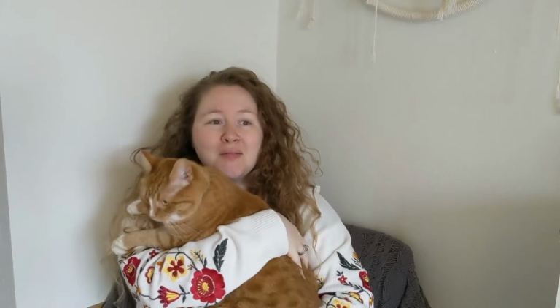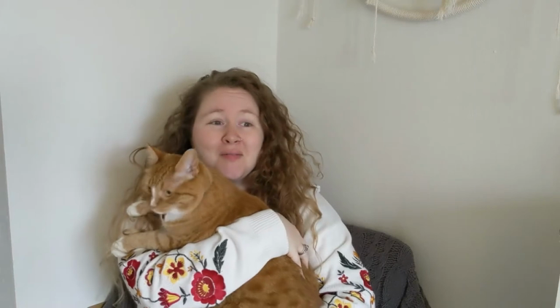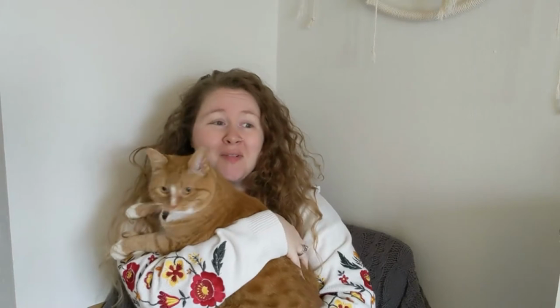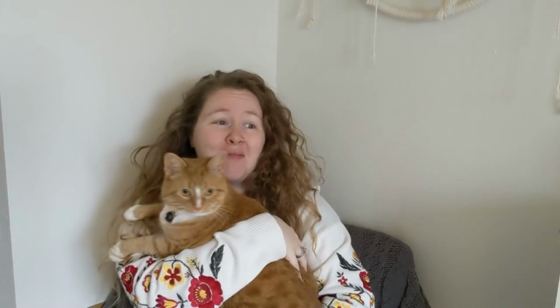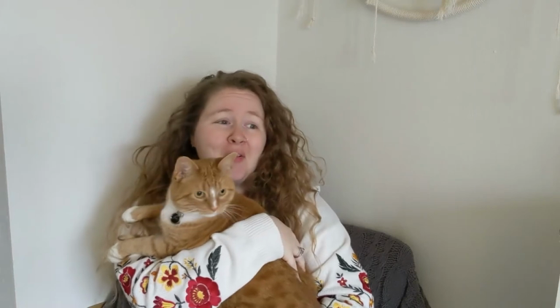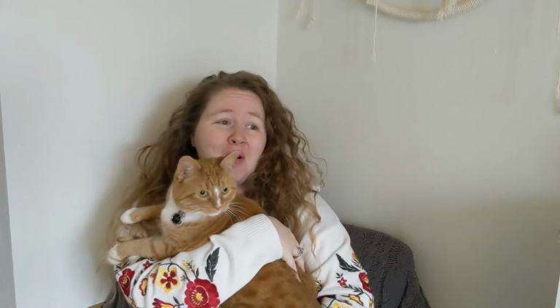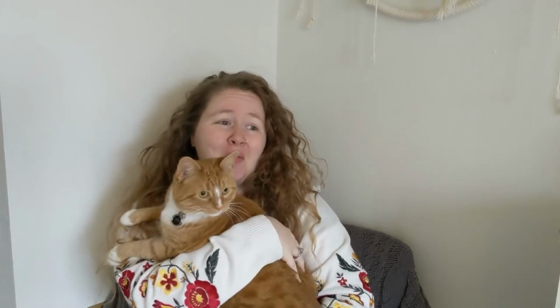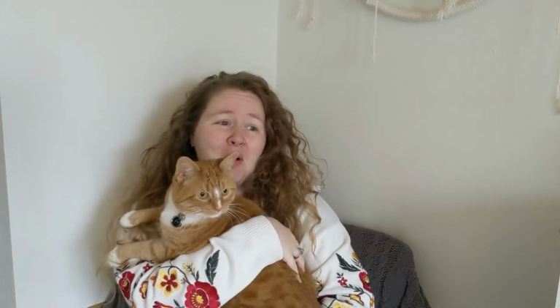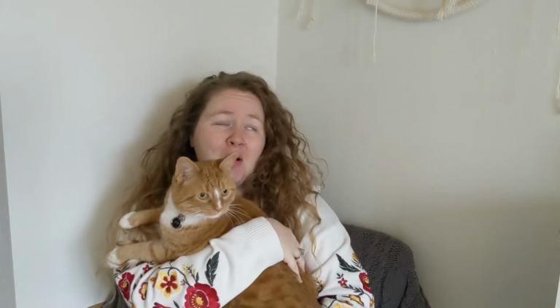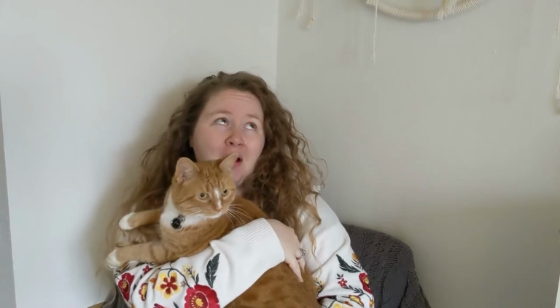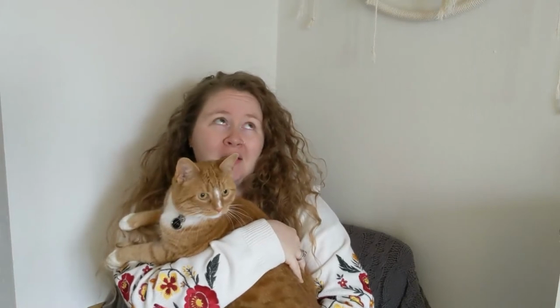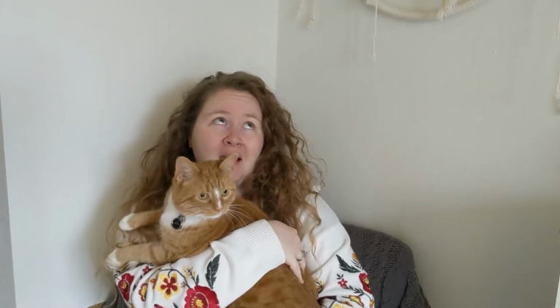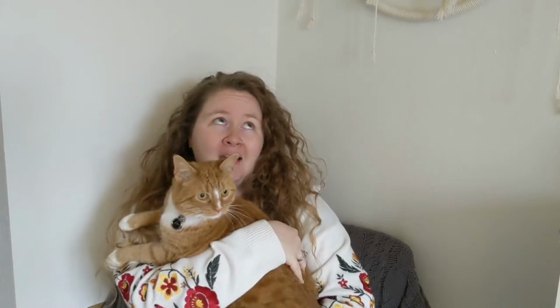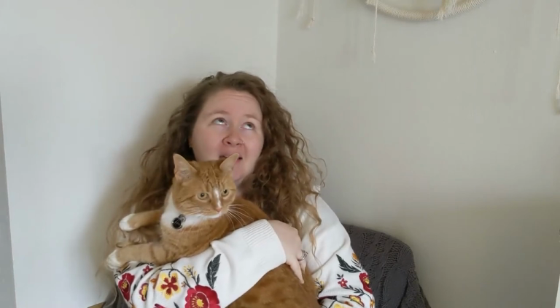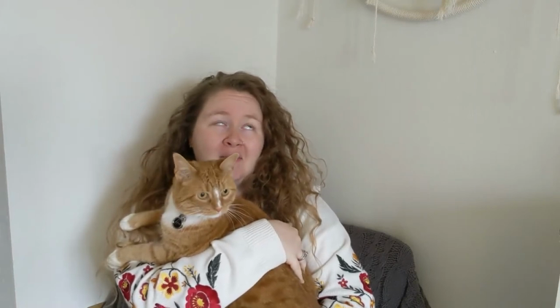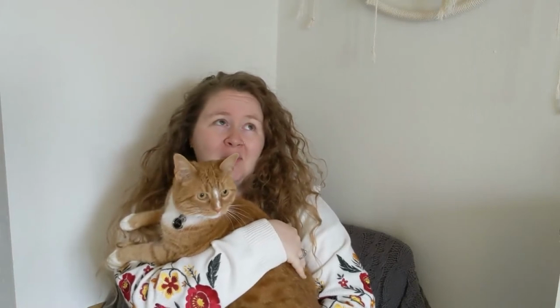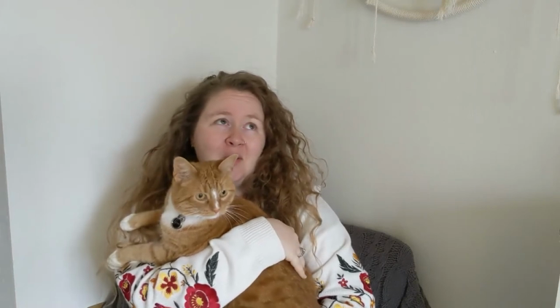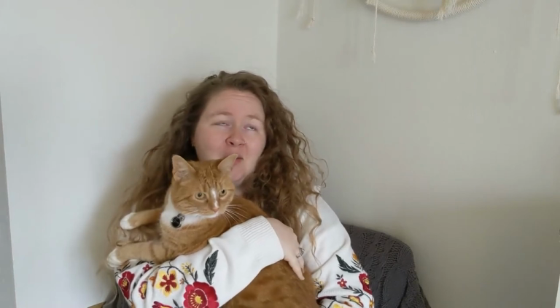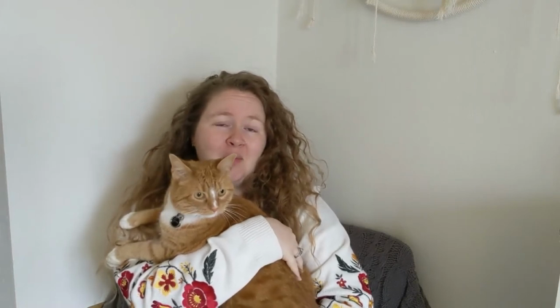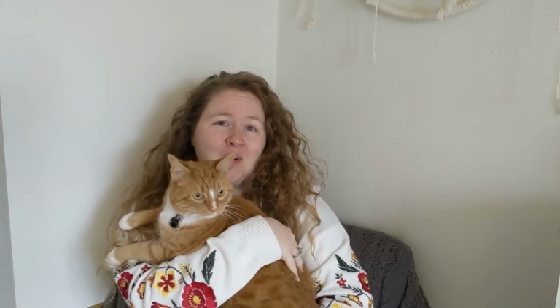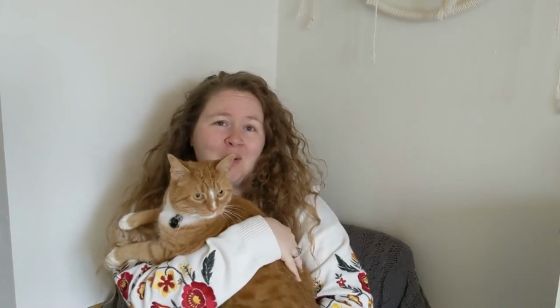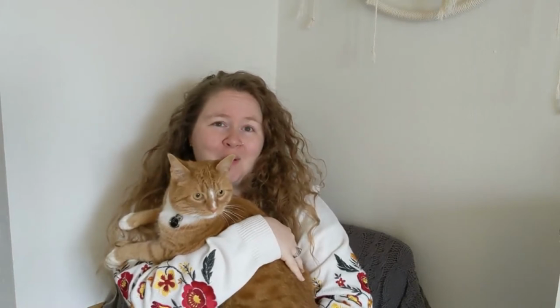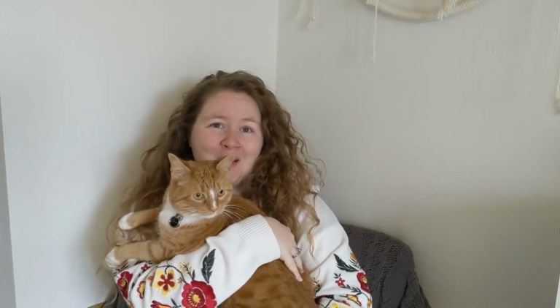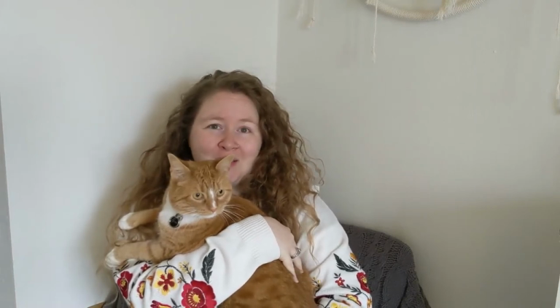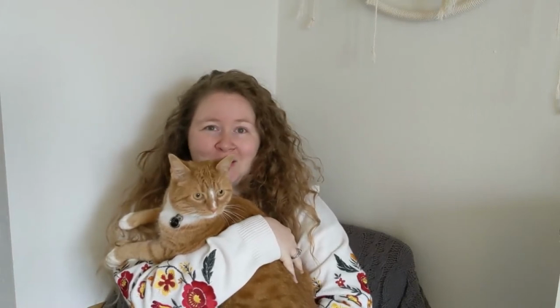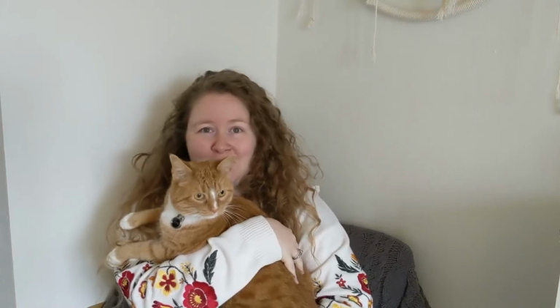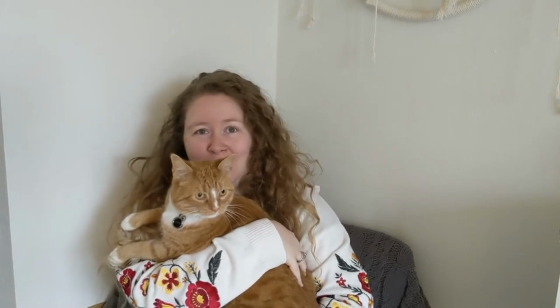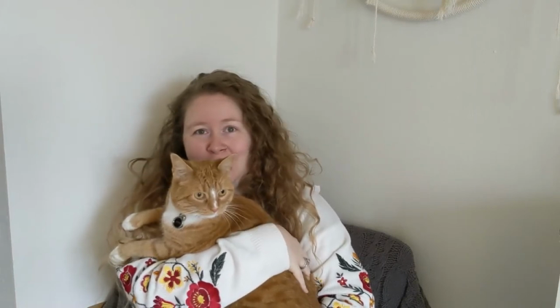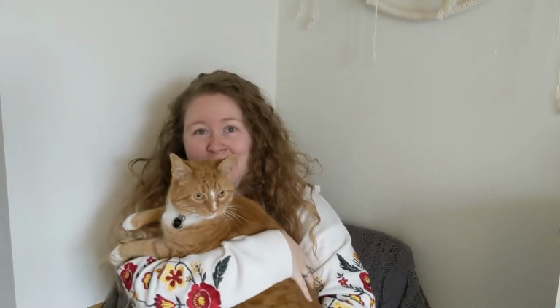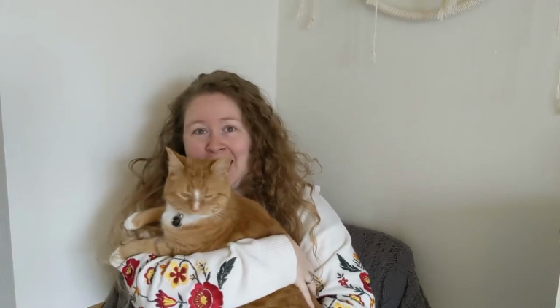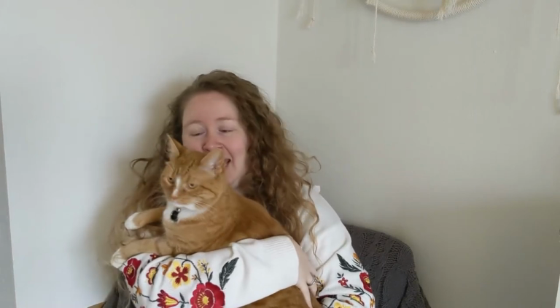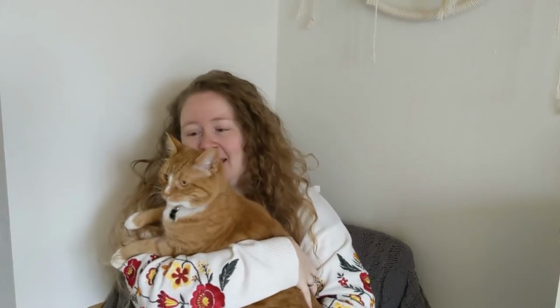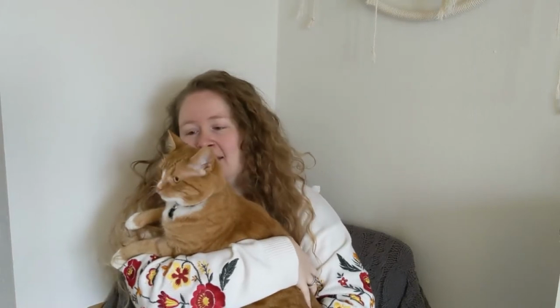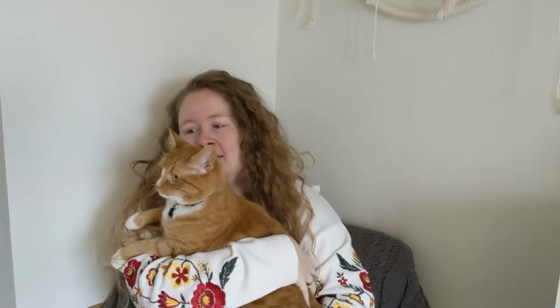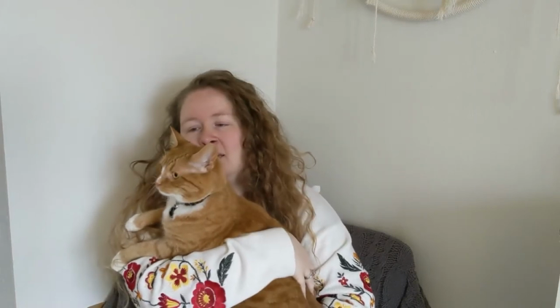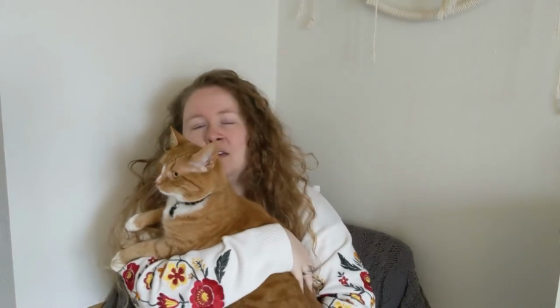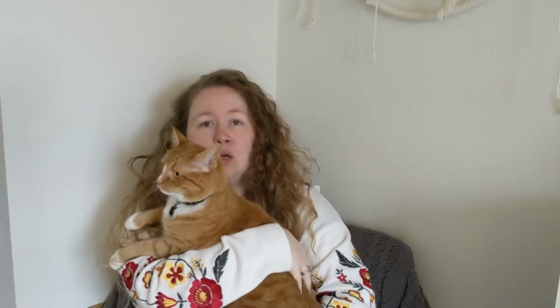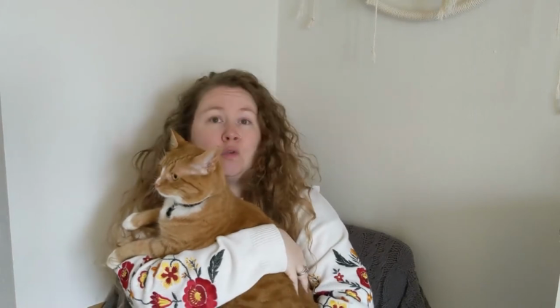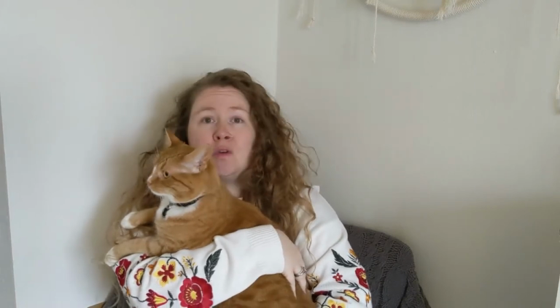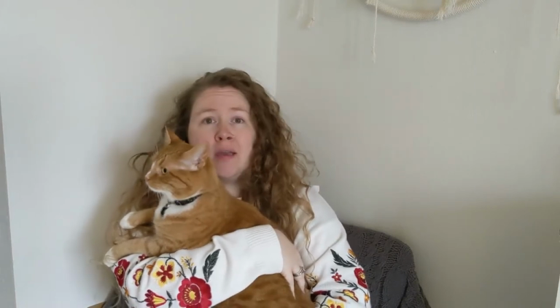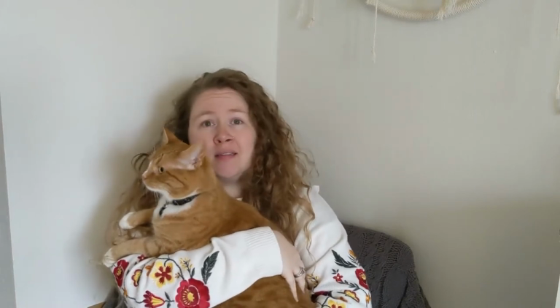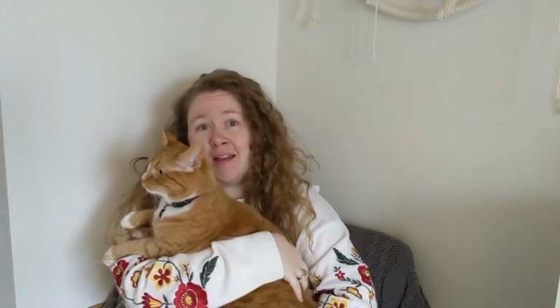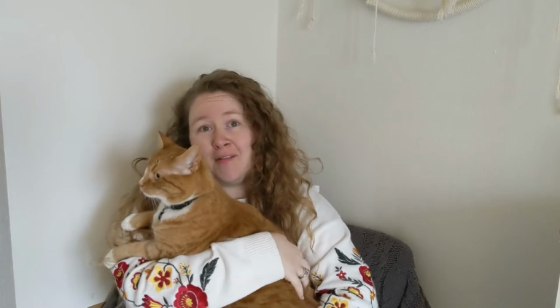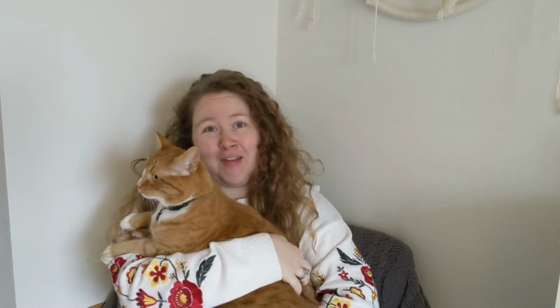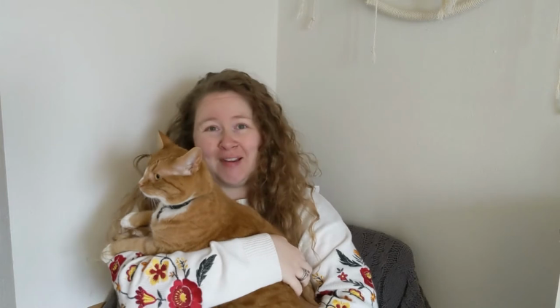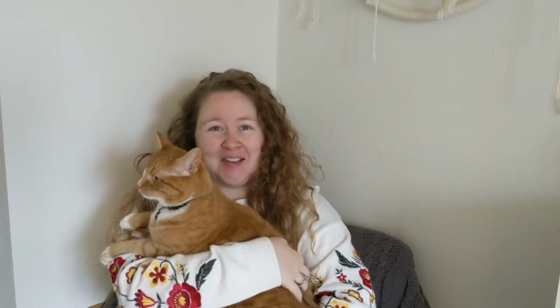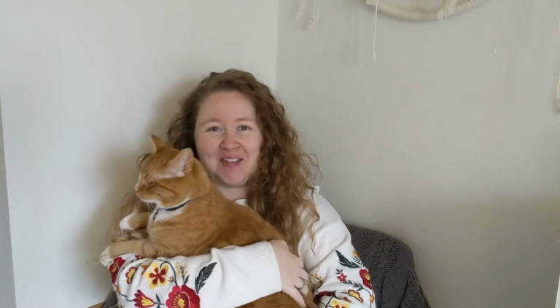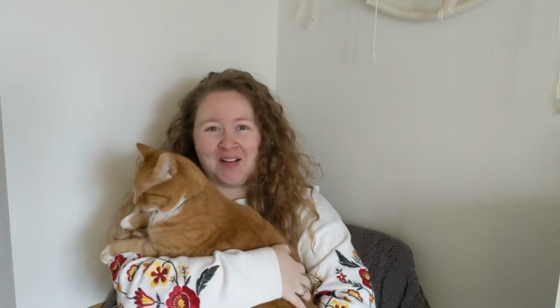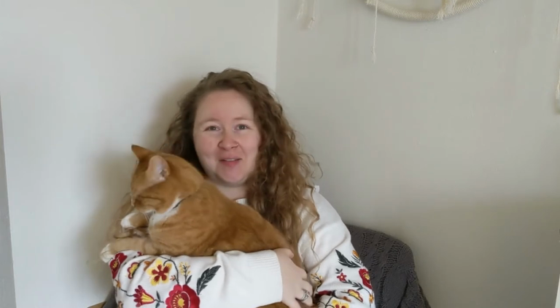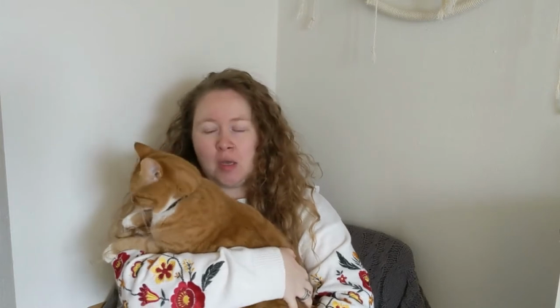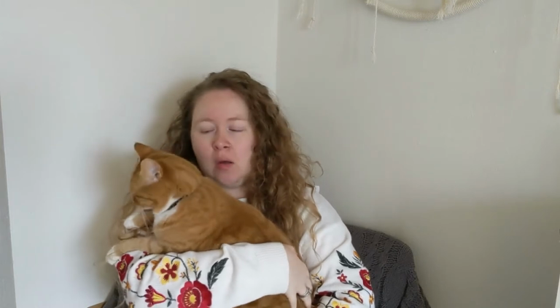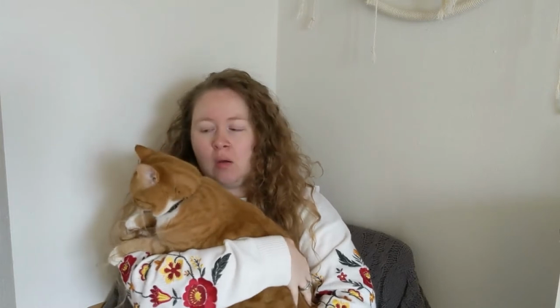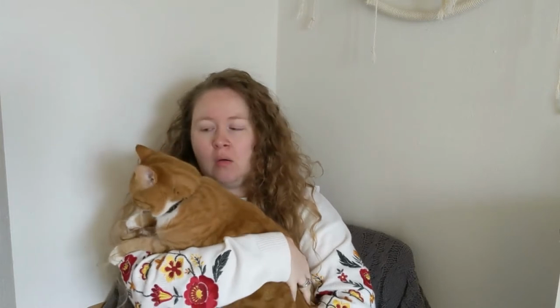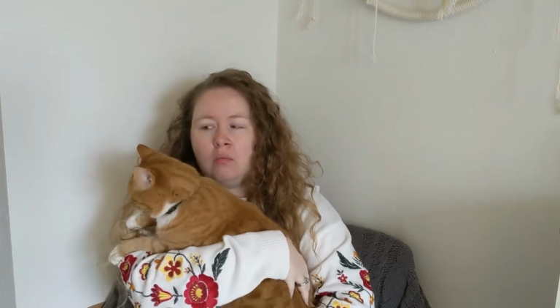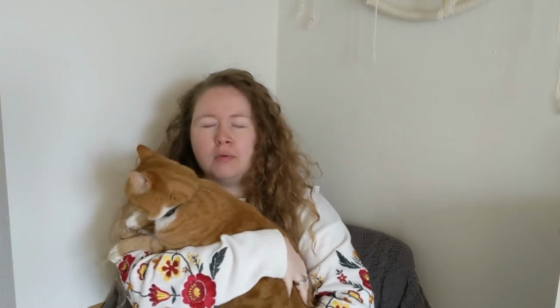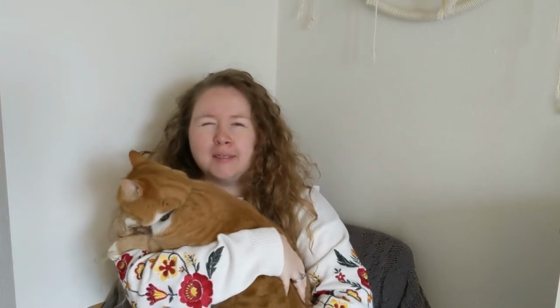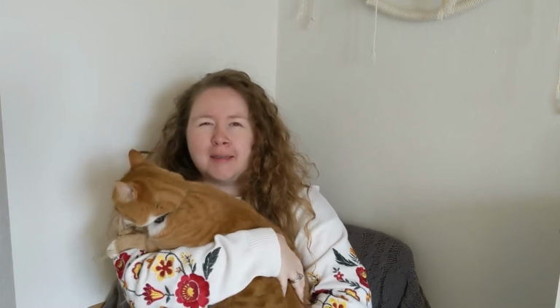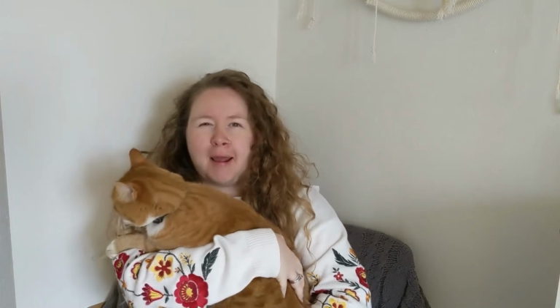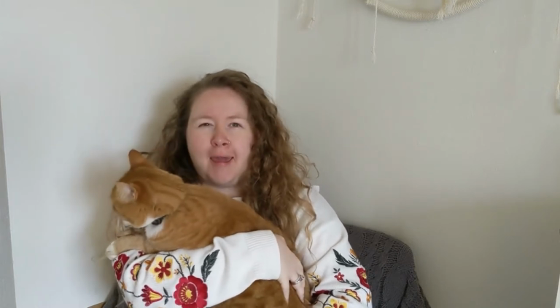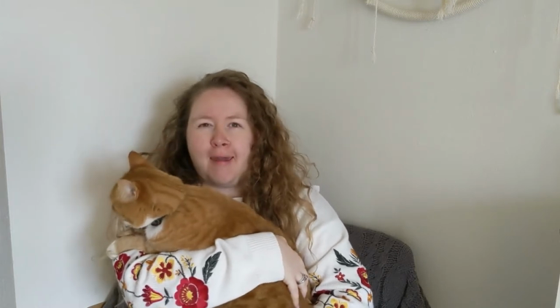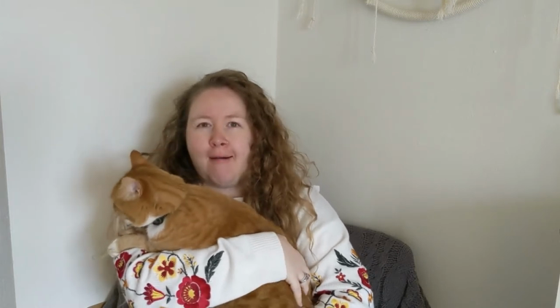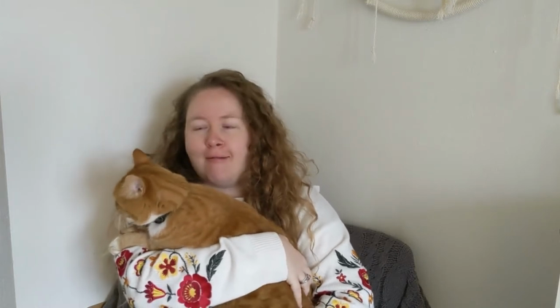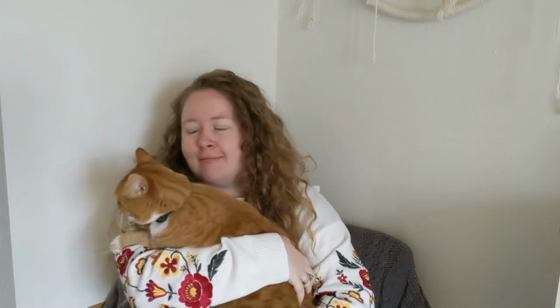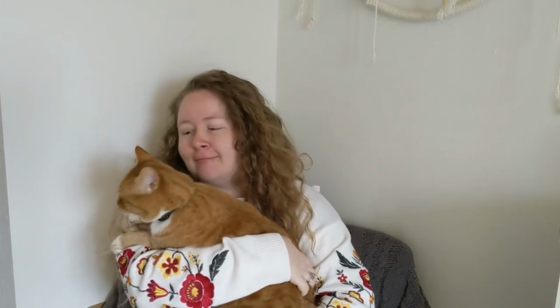We have a lawnmower outside being super annoying during filming and Zoya's not a fan either, so we're just gonna hang out.